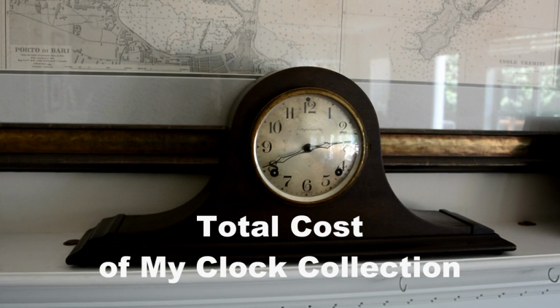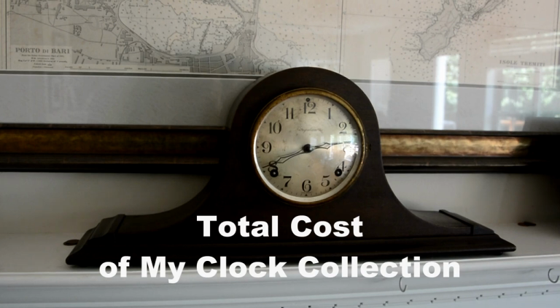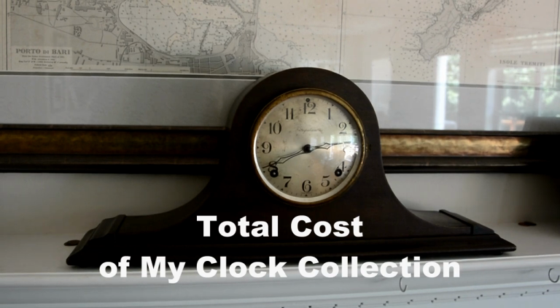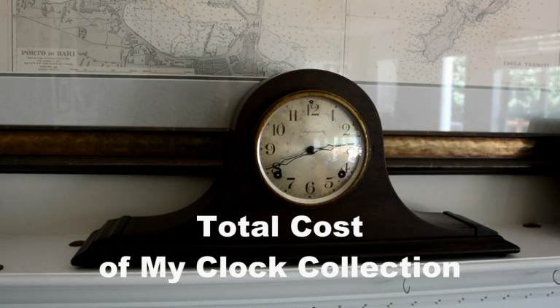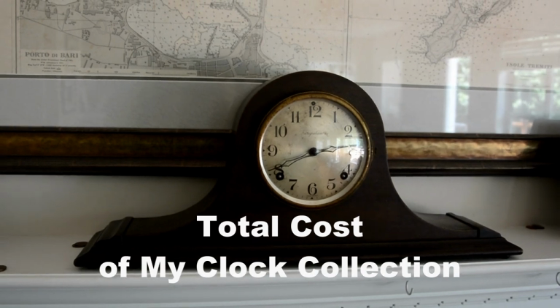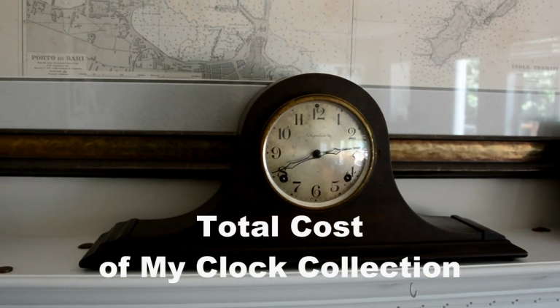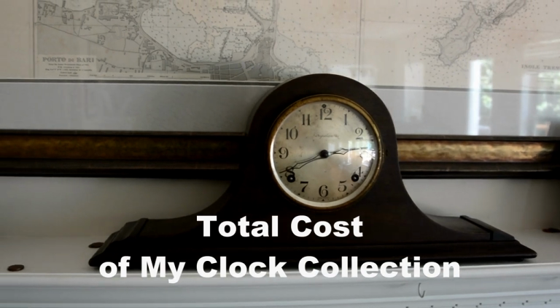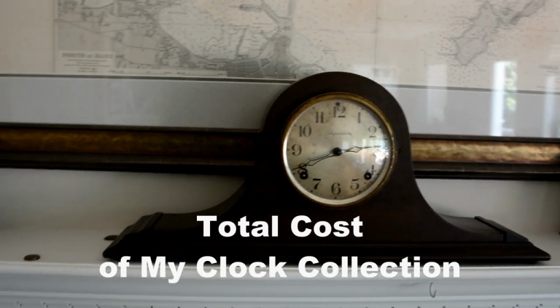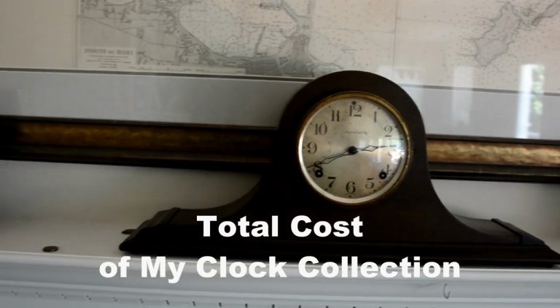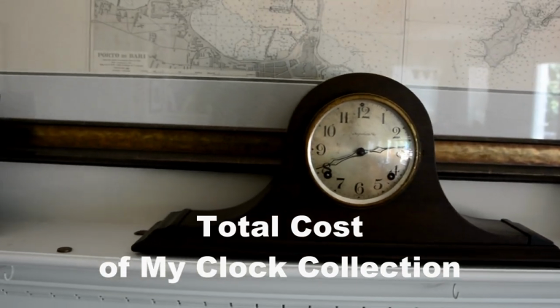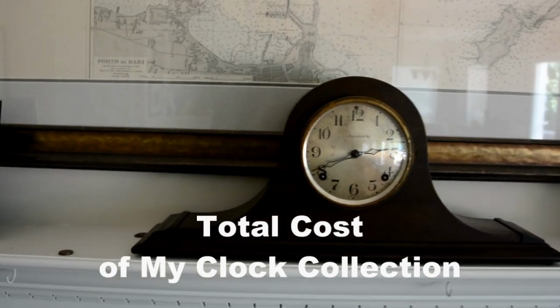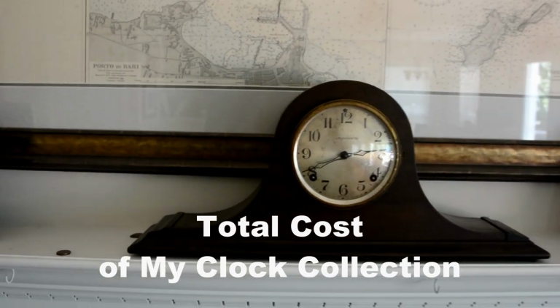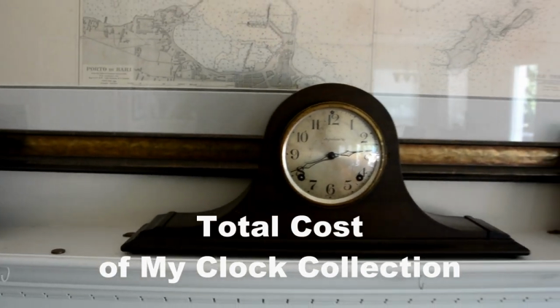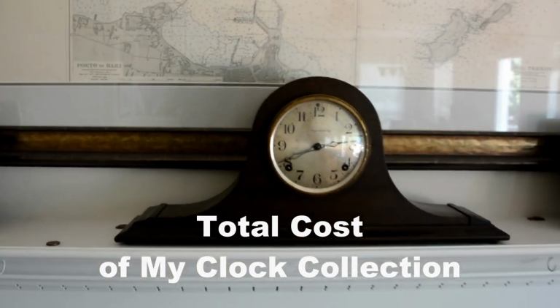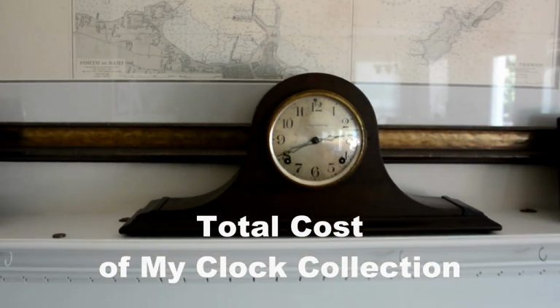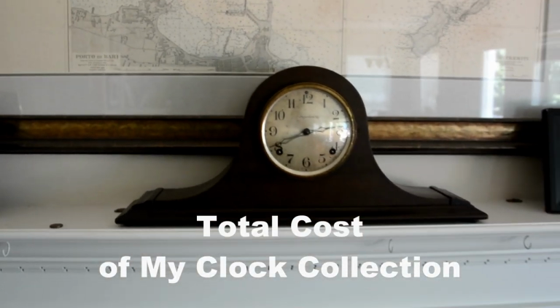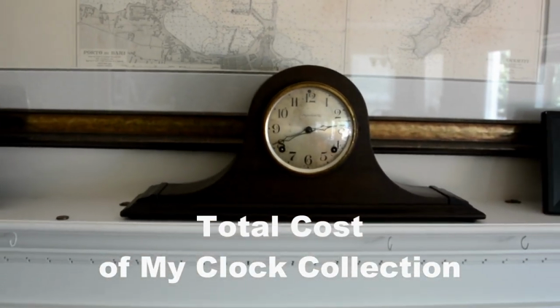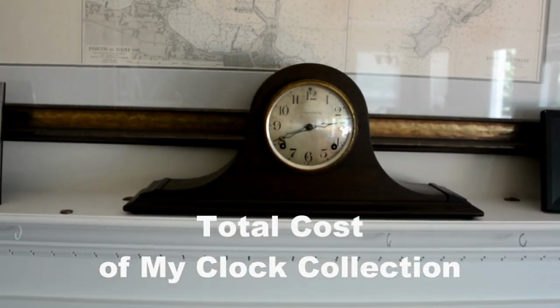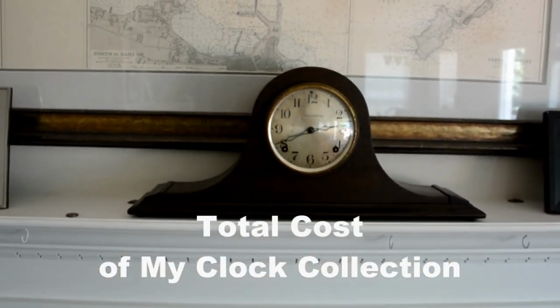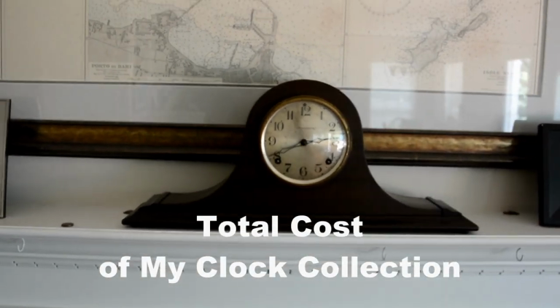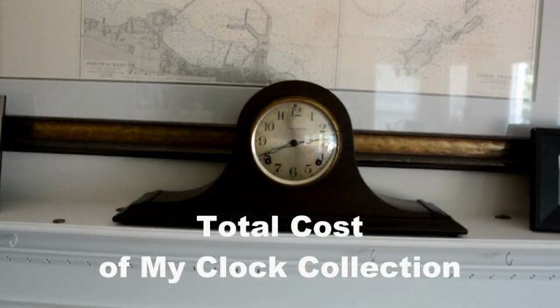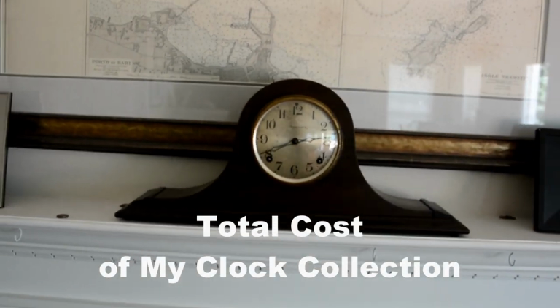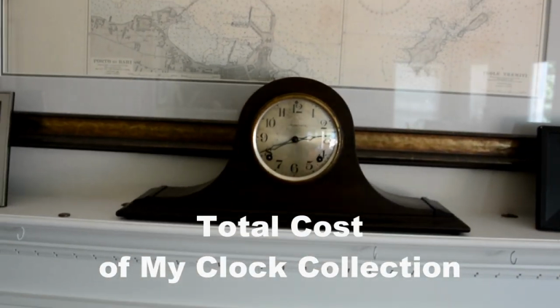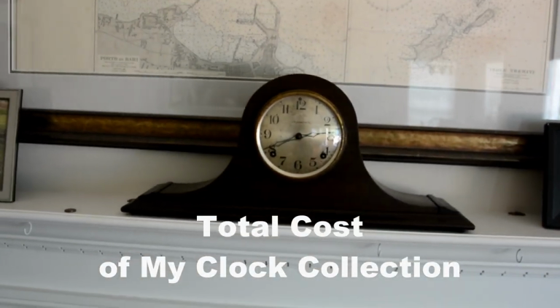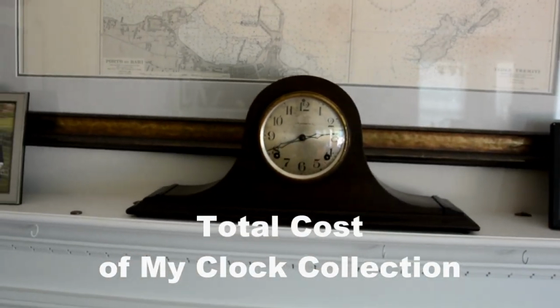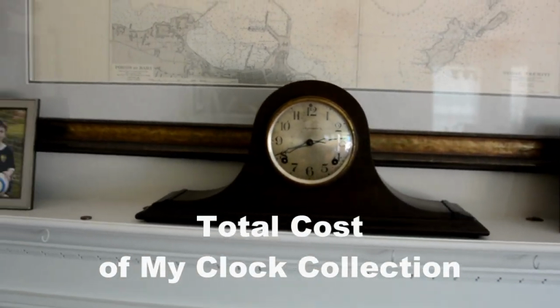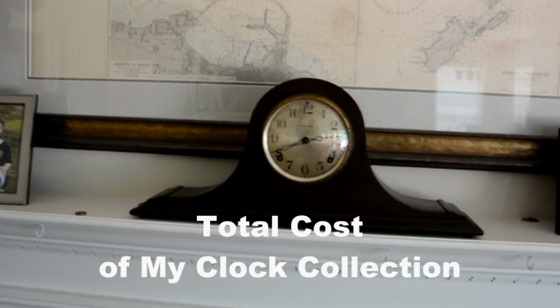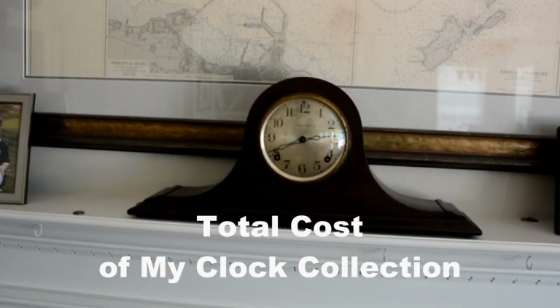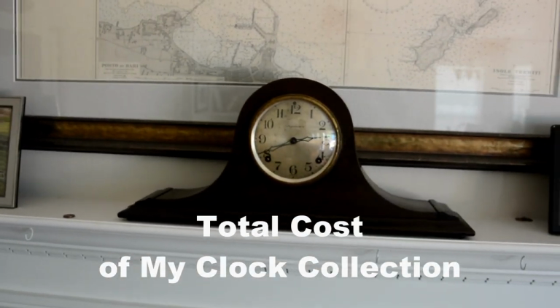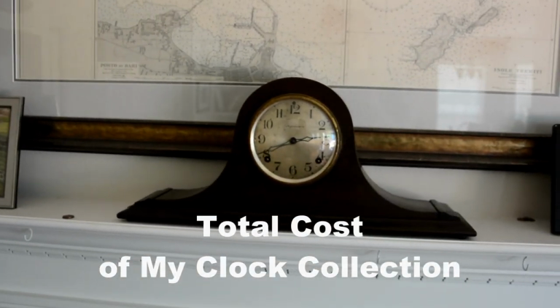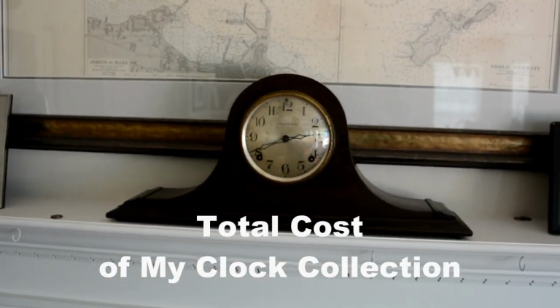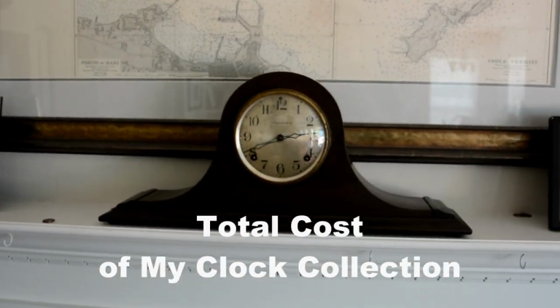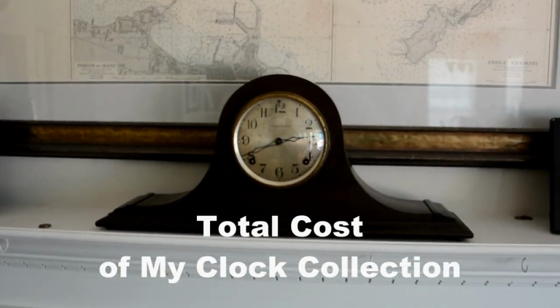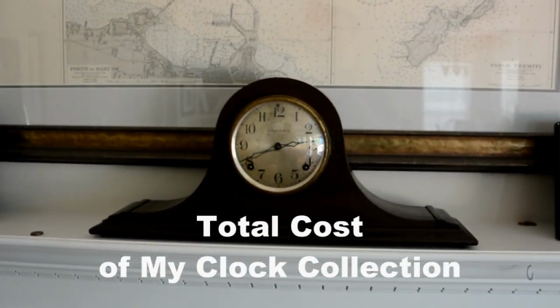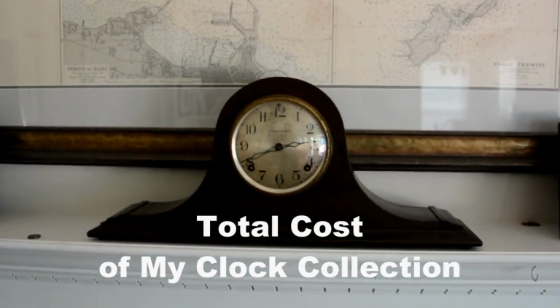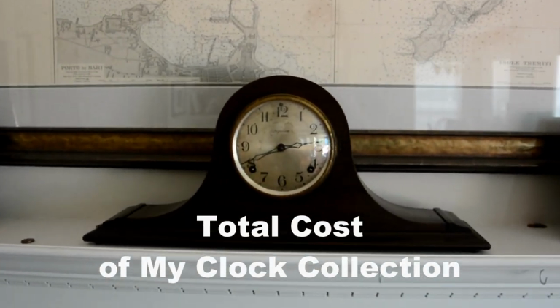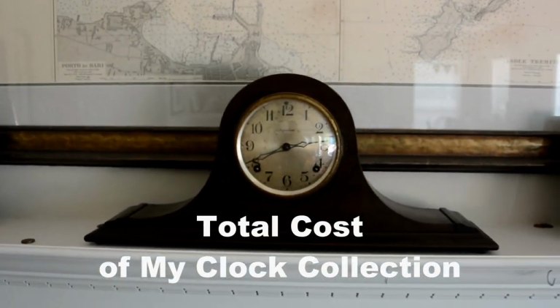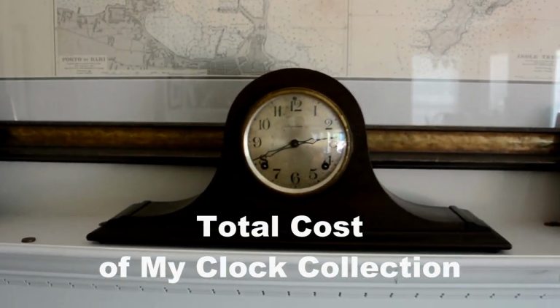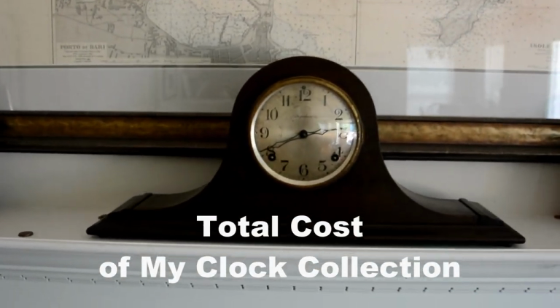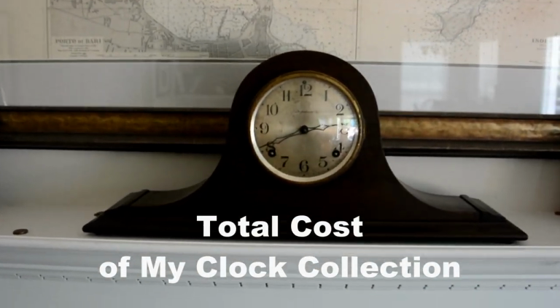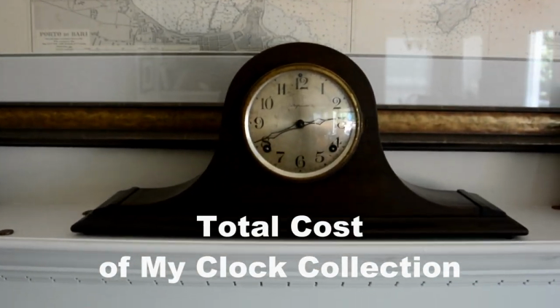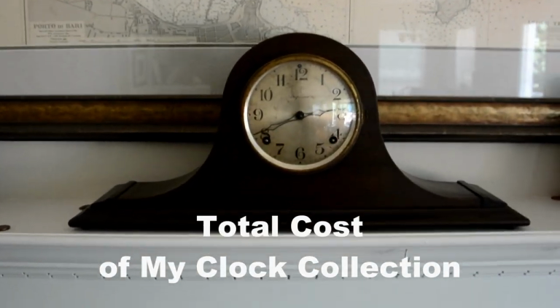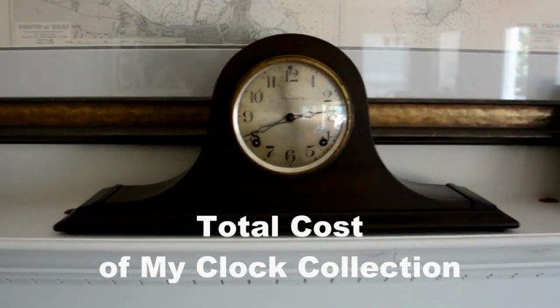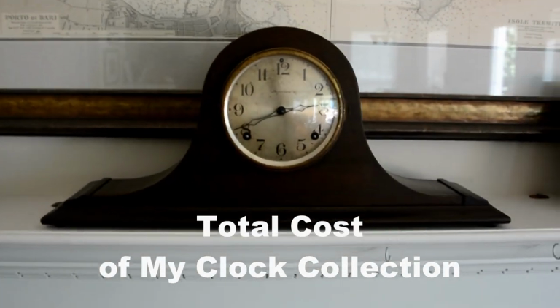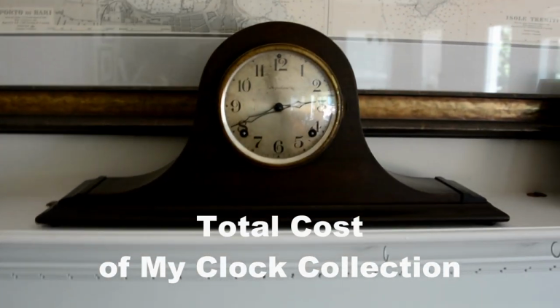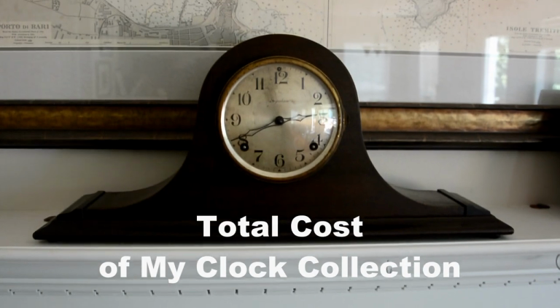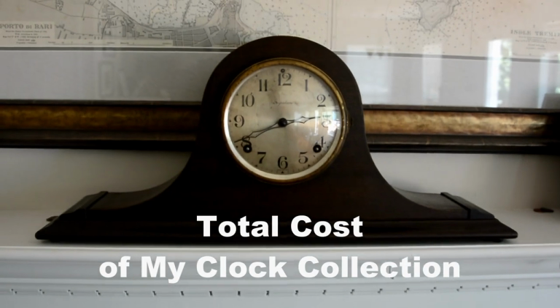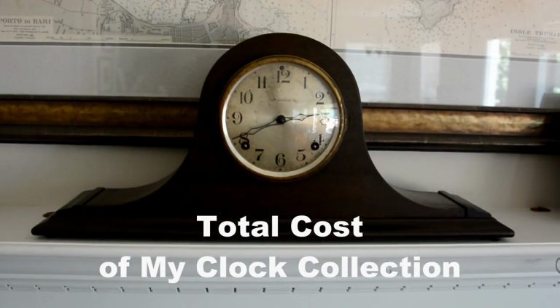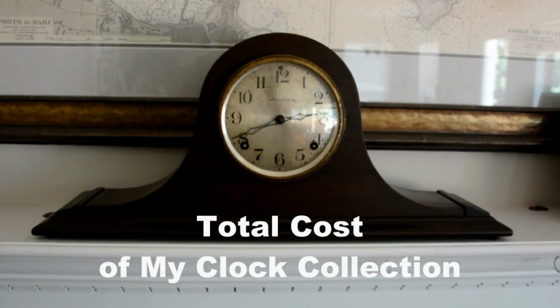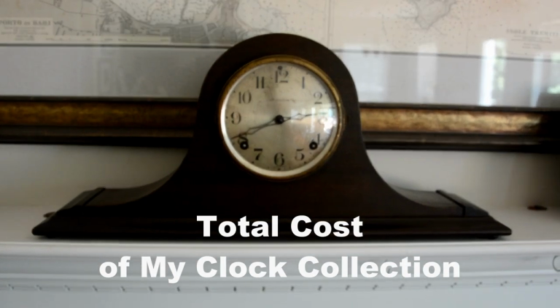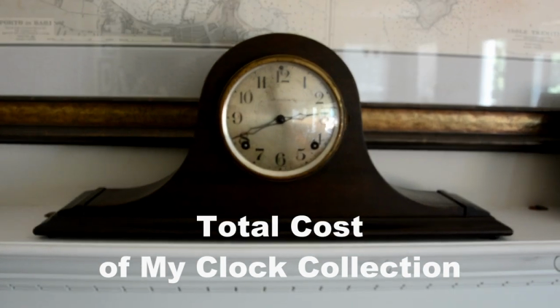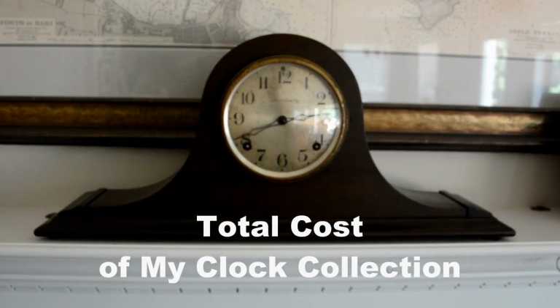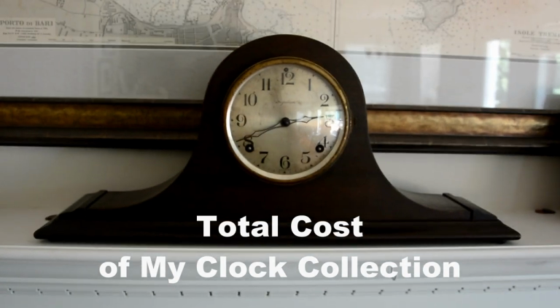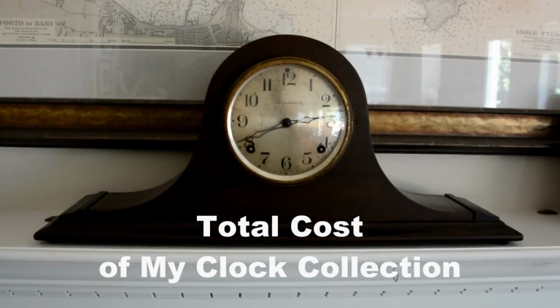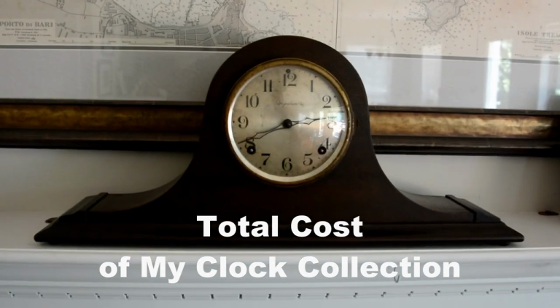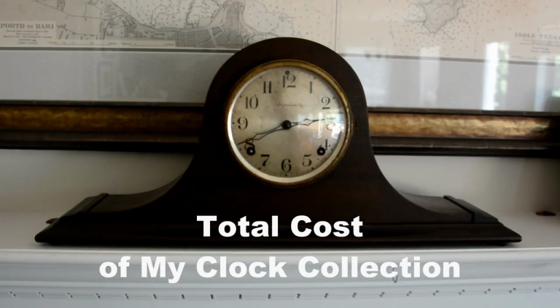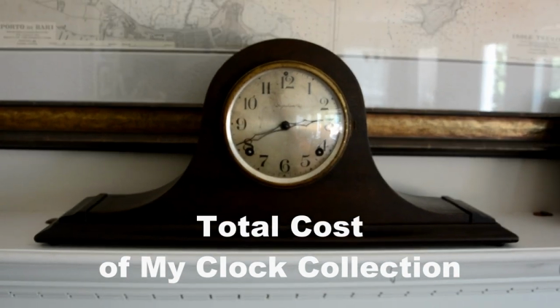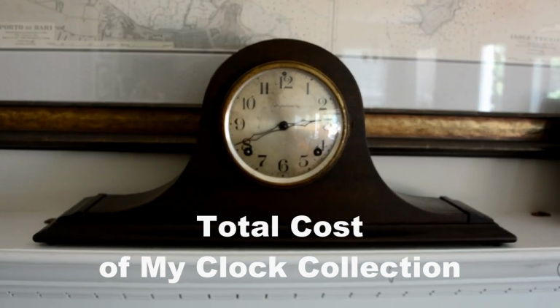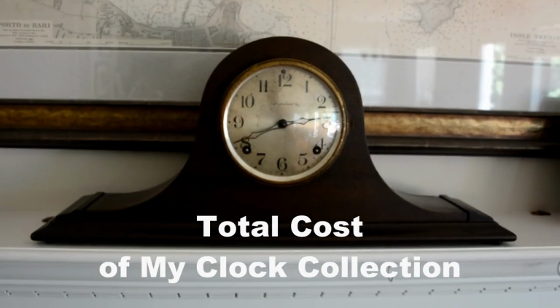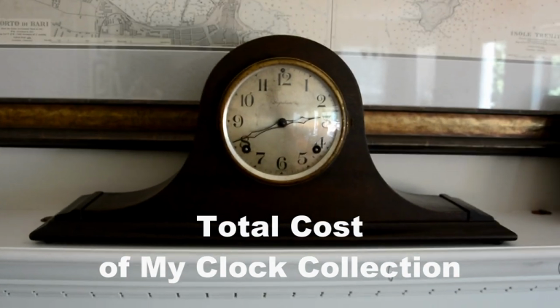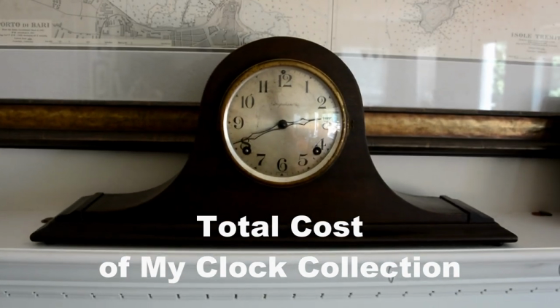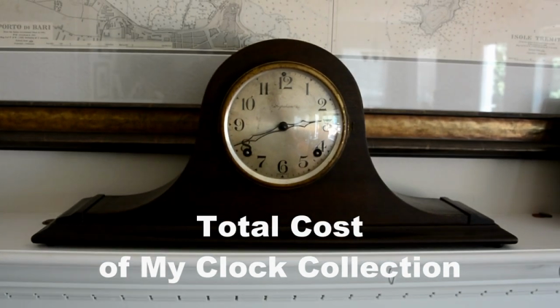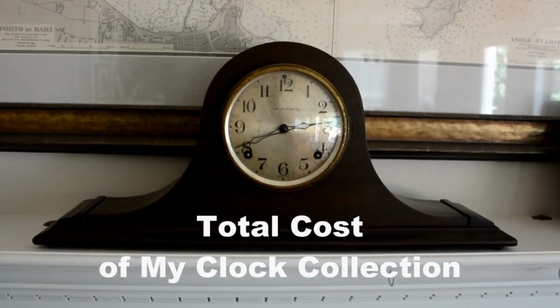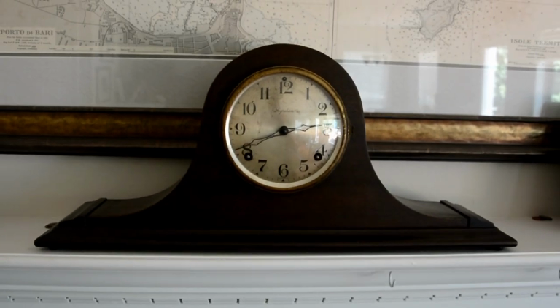Hello. In this video I'll be going over the total cost of my clock collection.